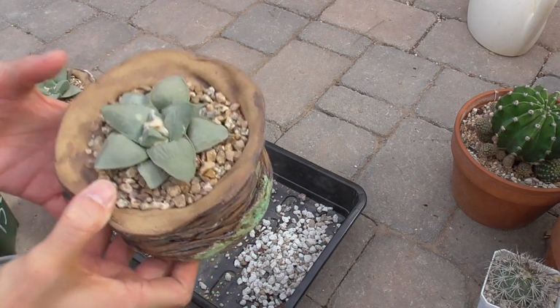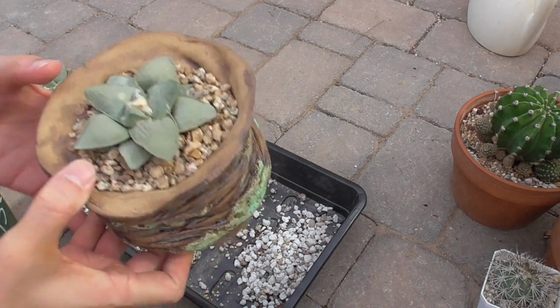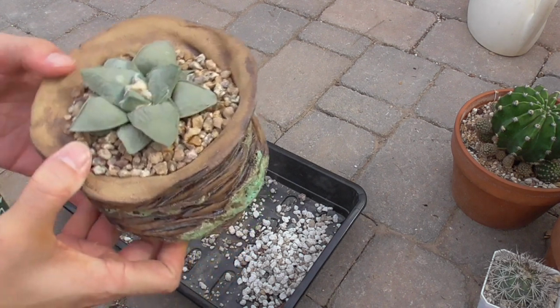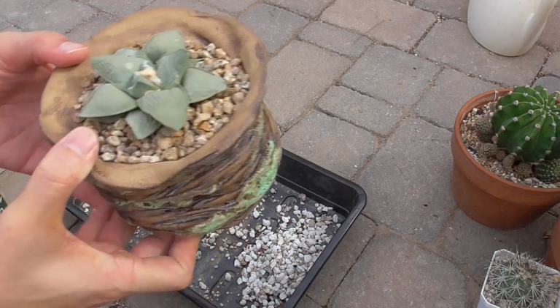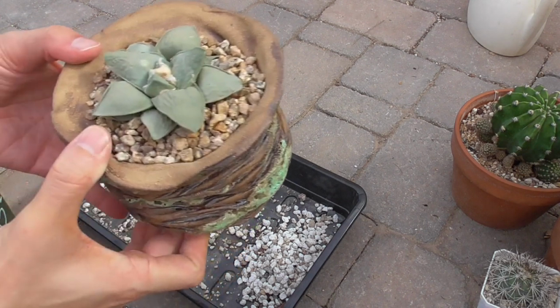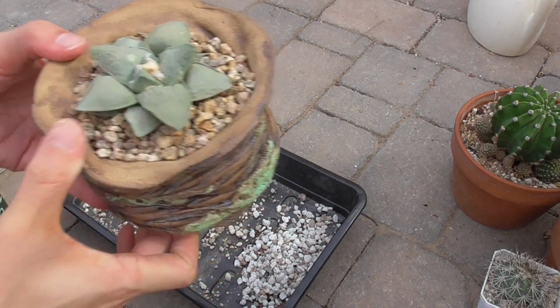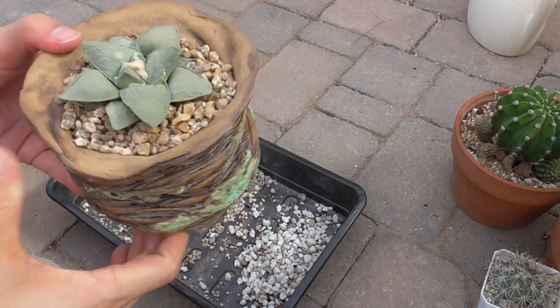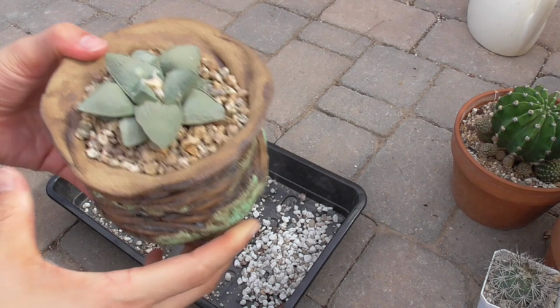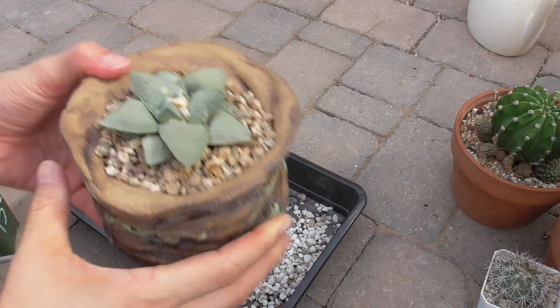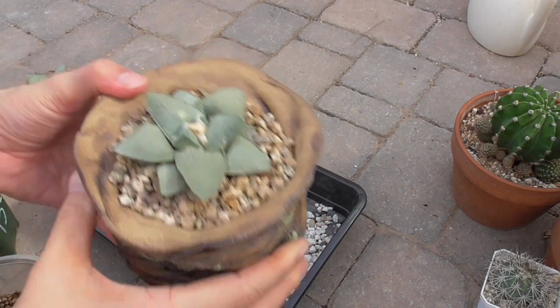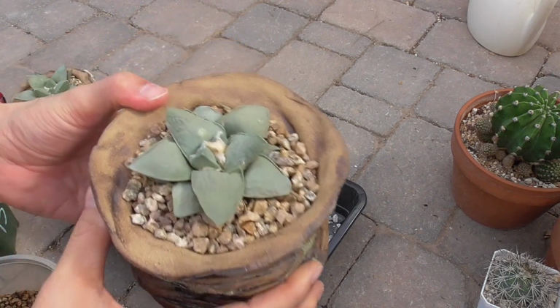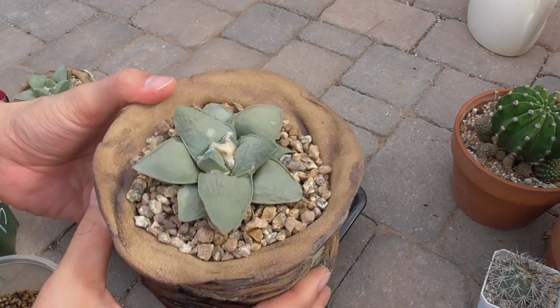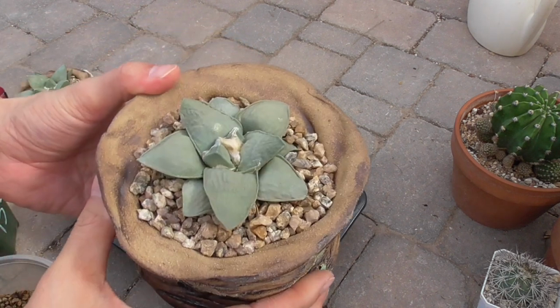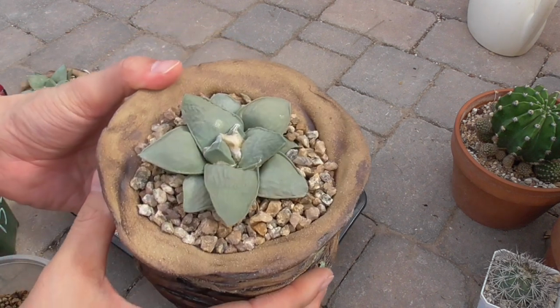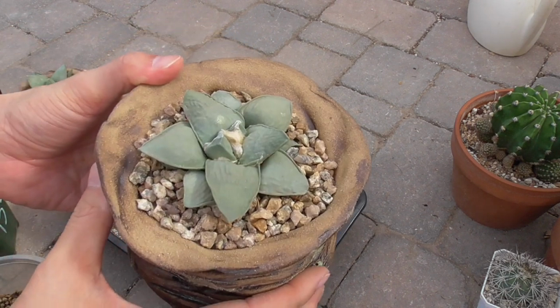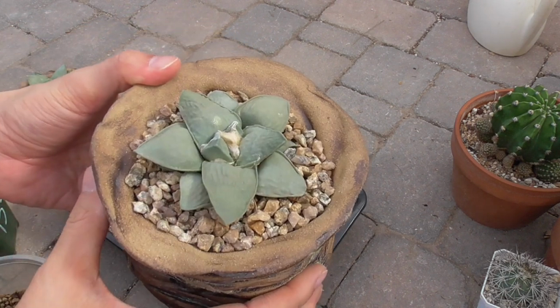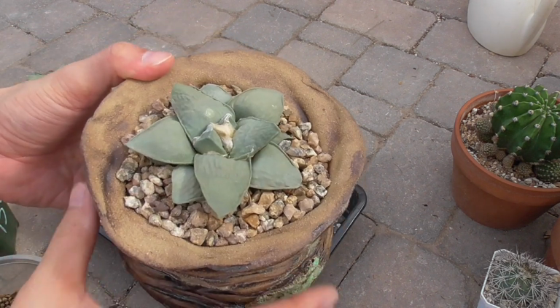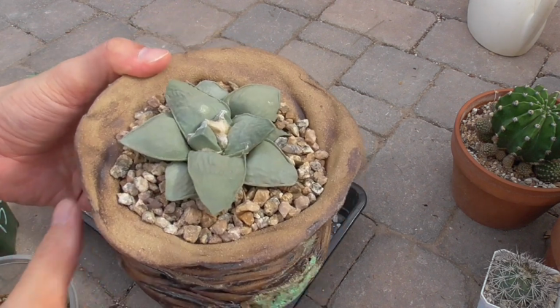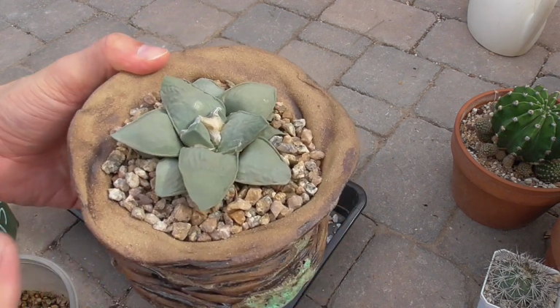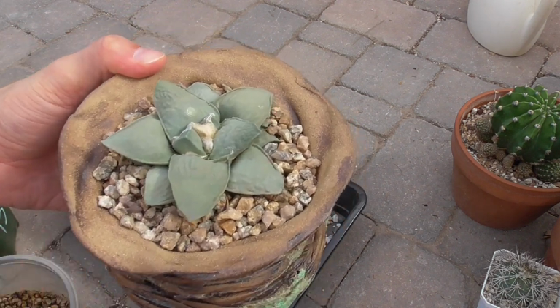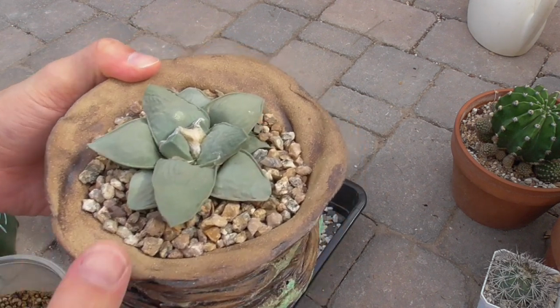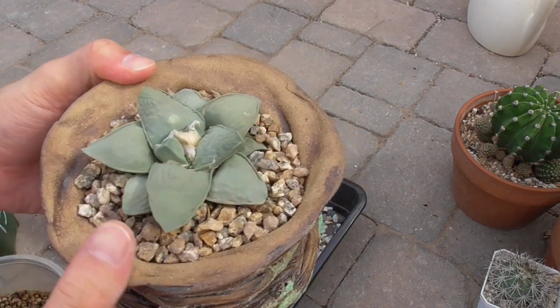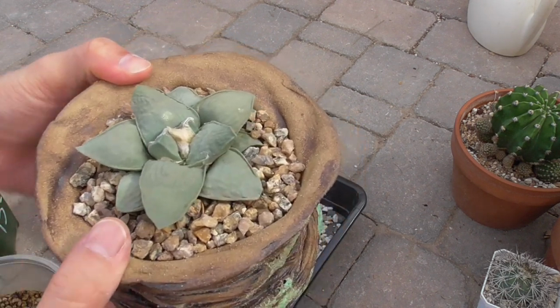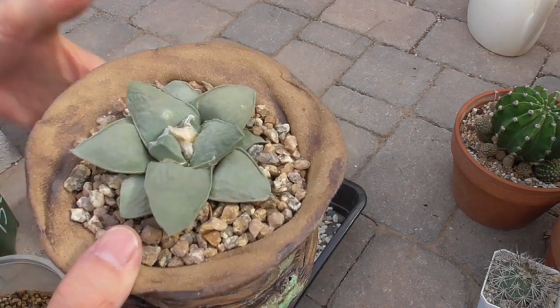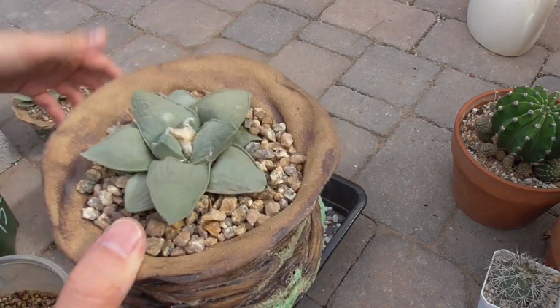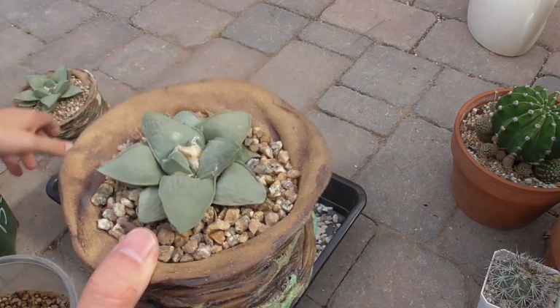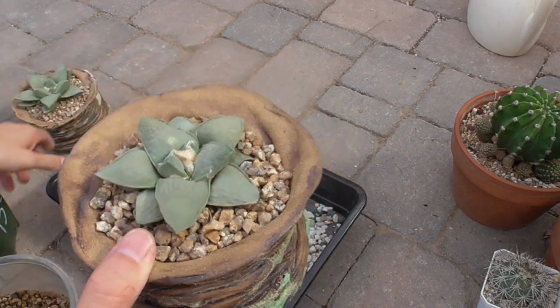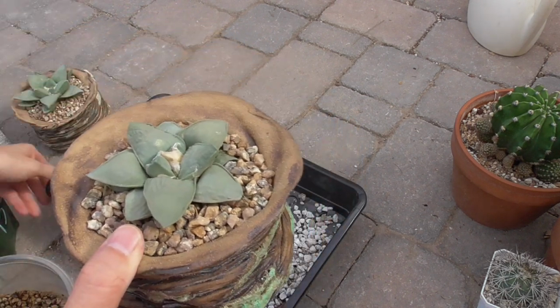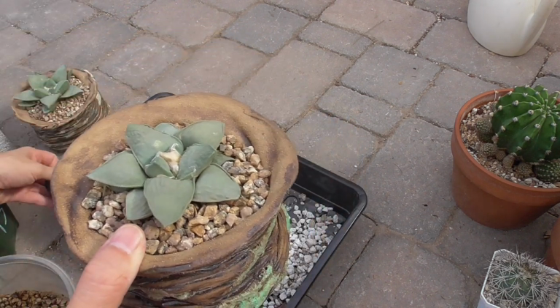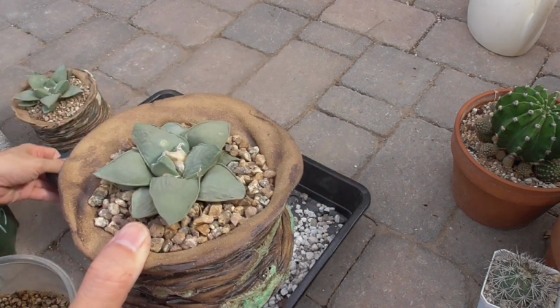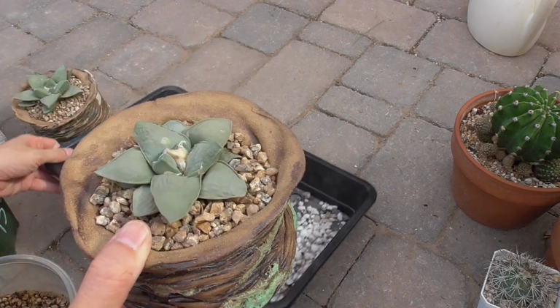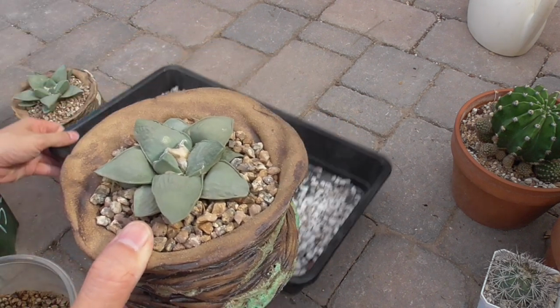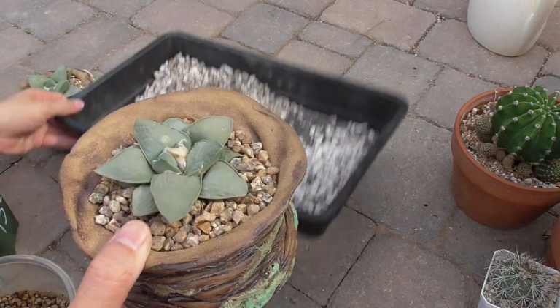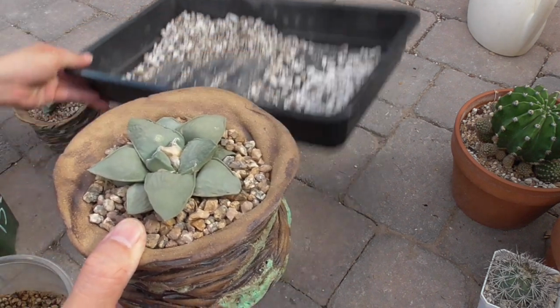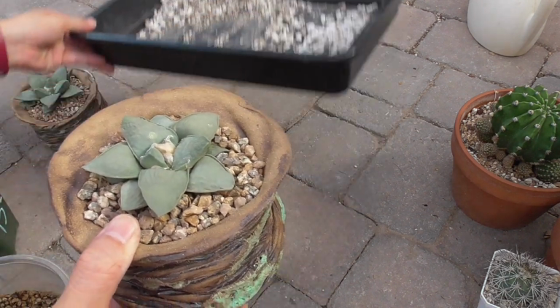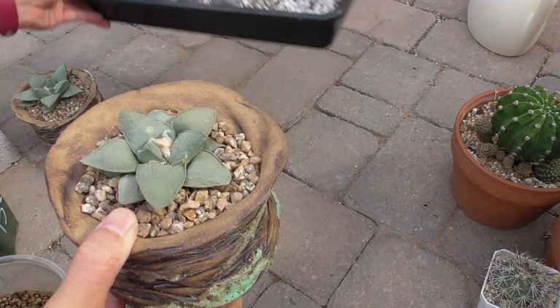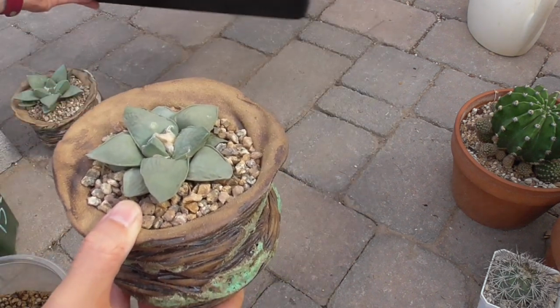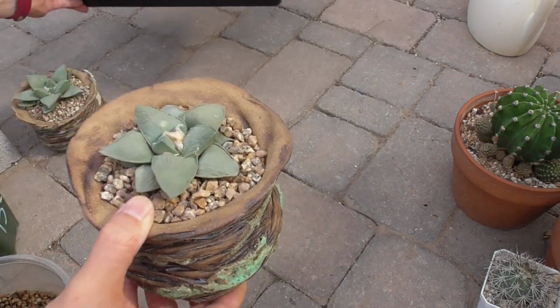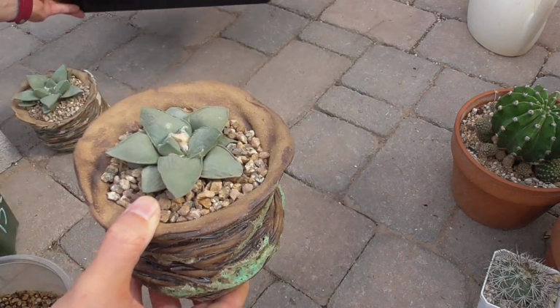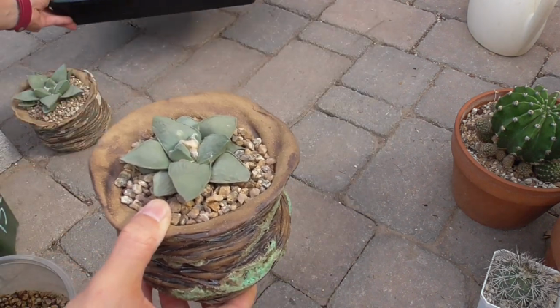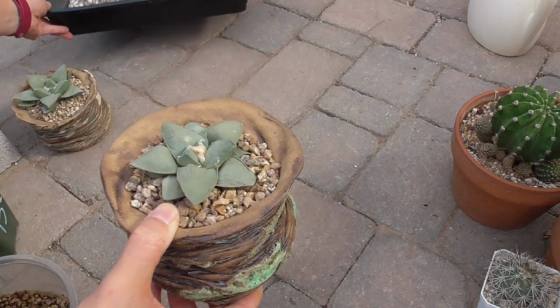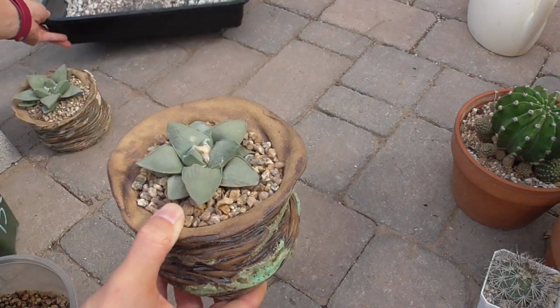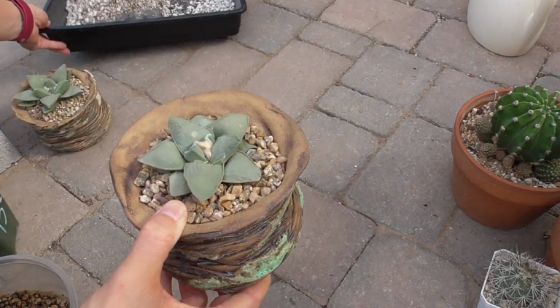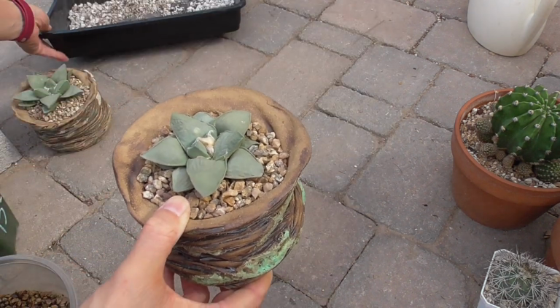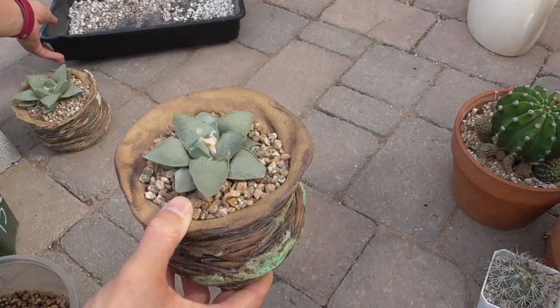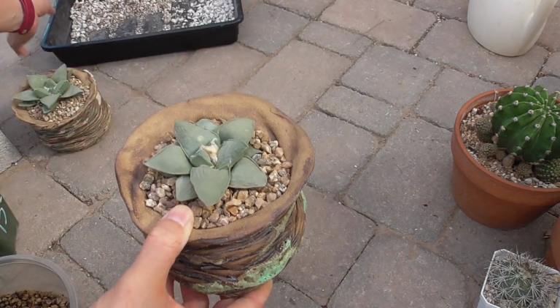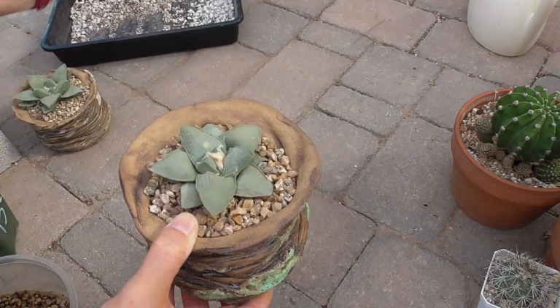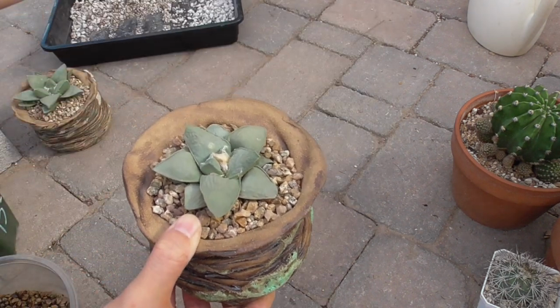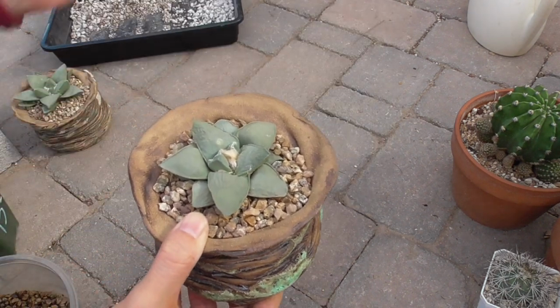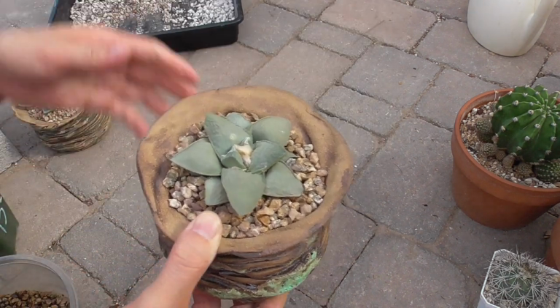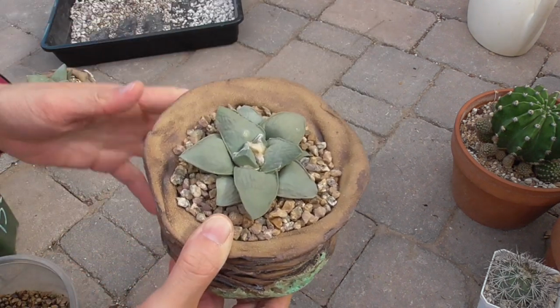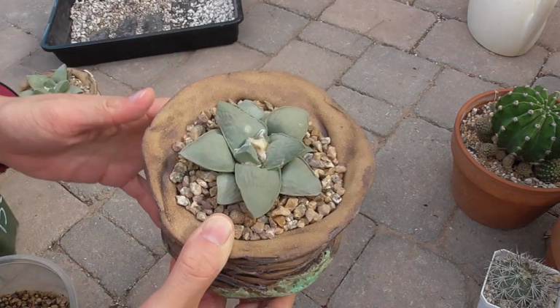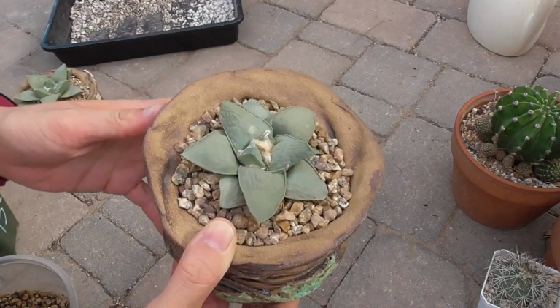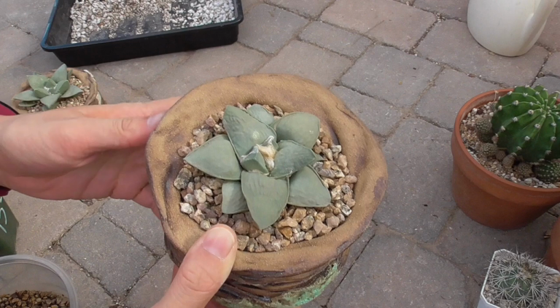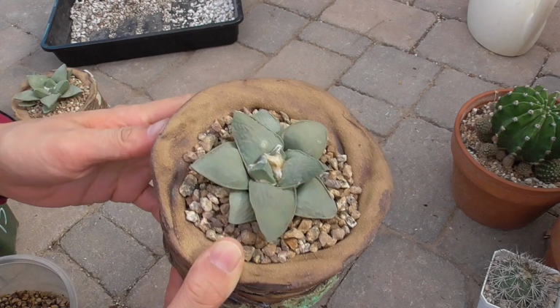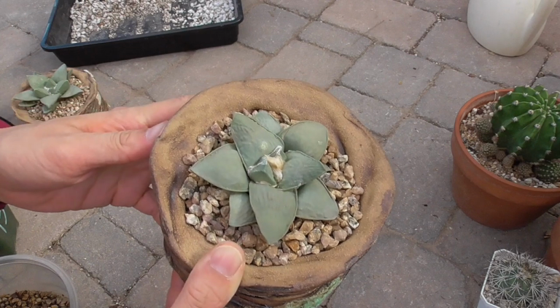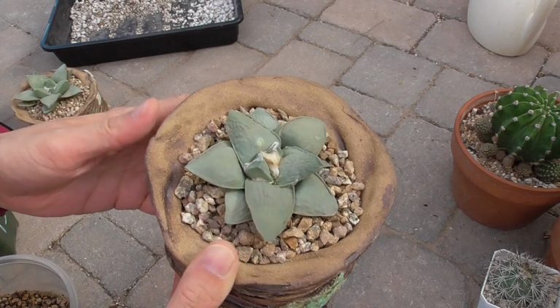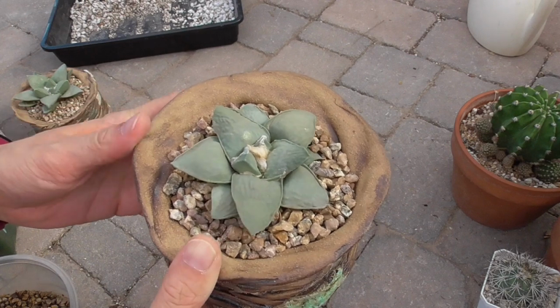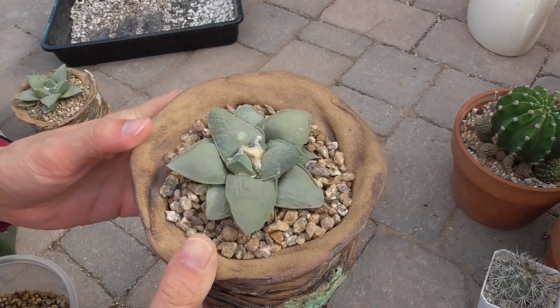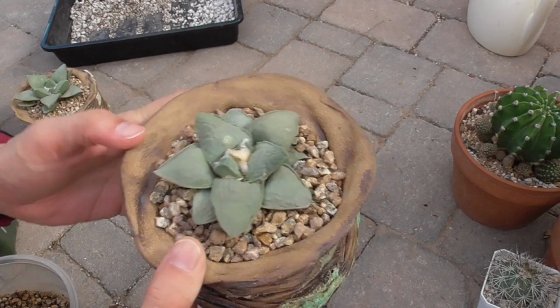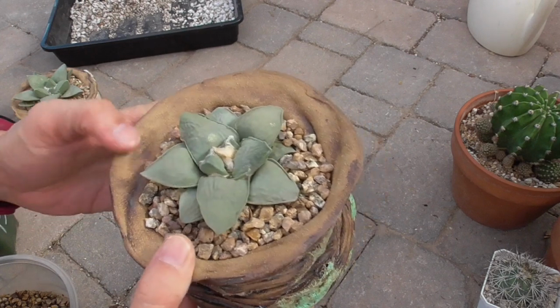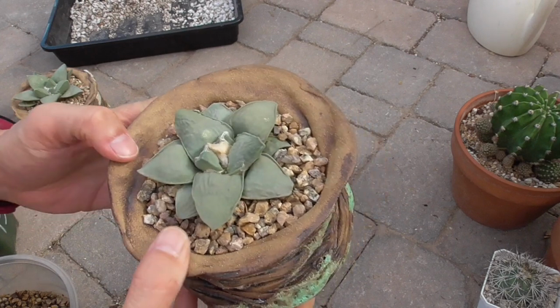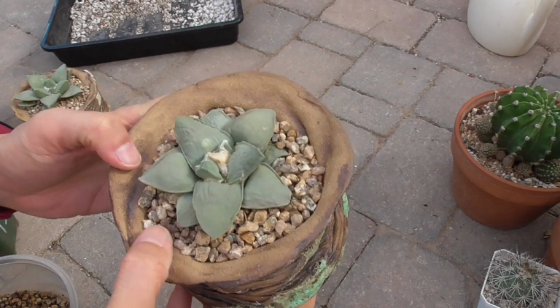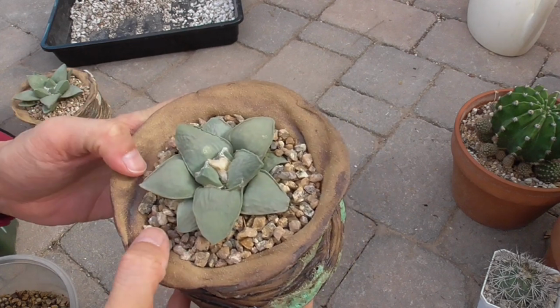Alright, so what do you think? Let me take this camera off of the stand and let's do some close-ups.